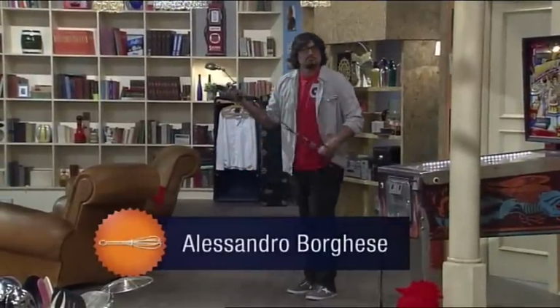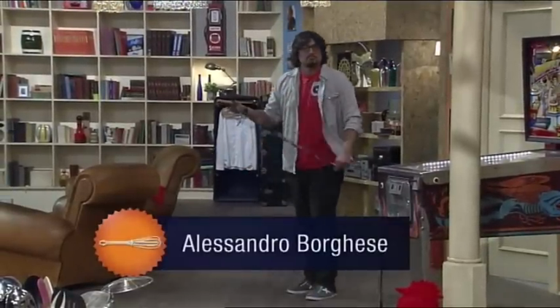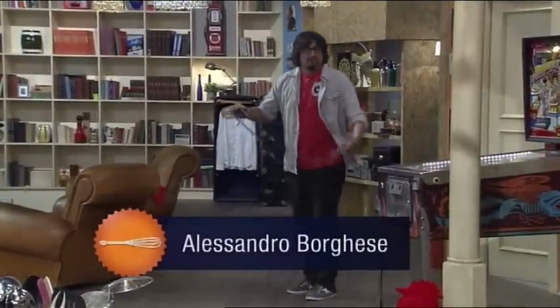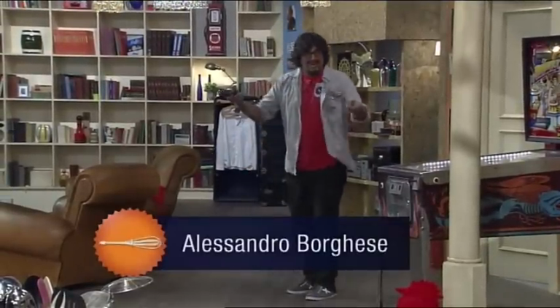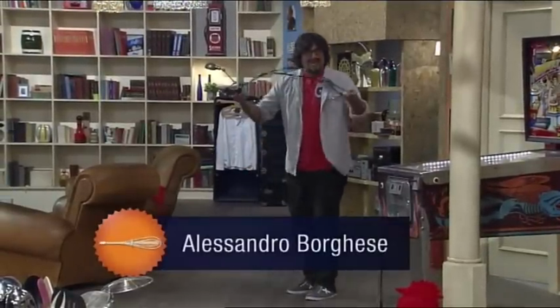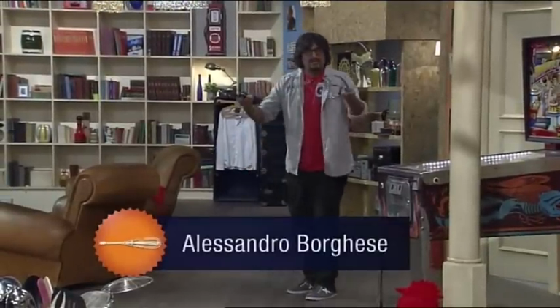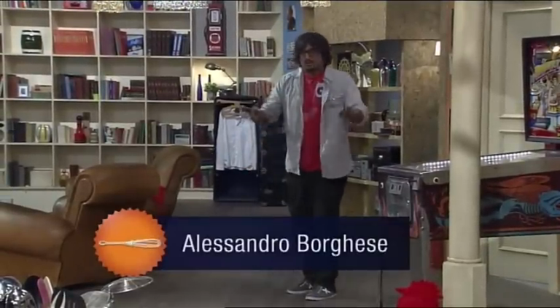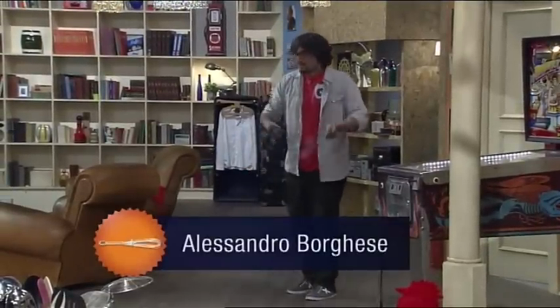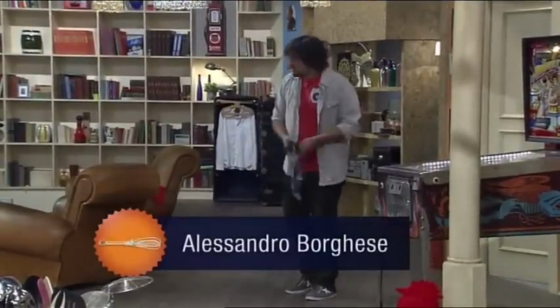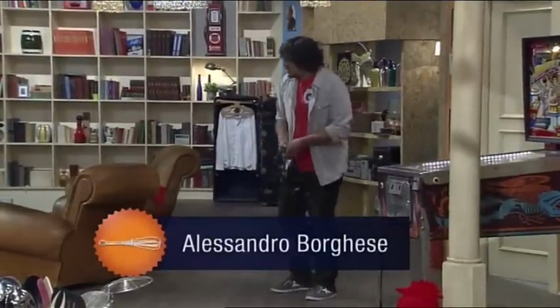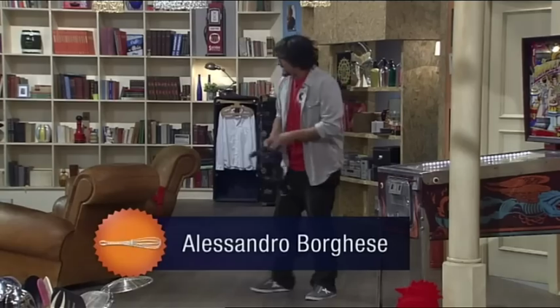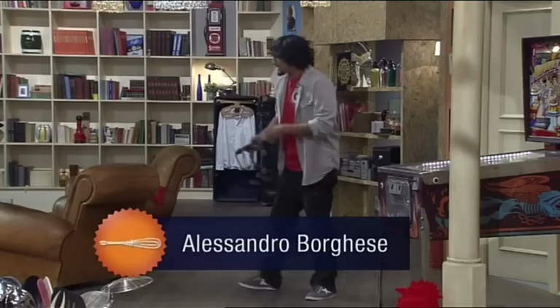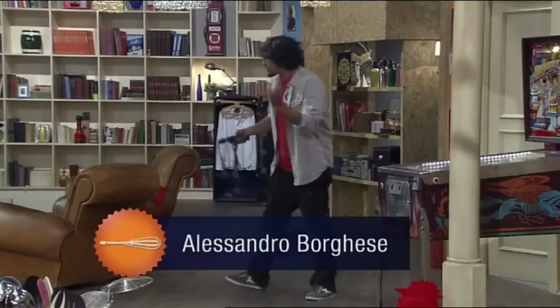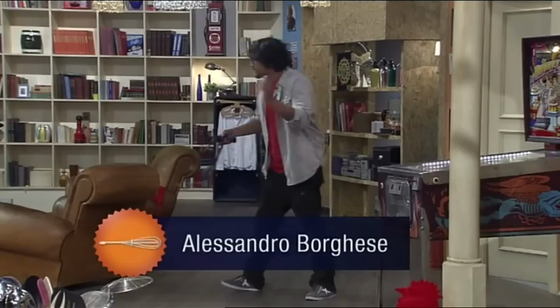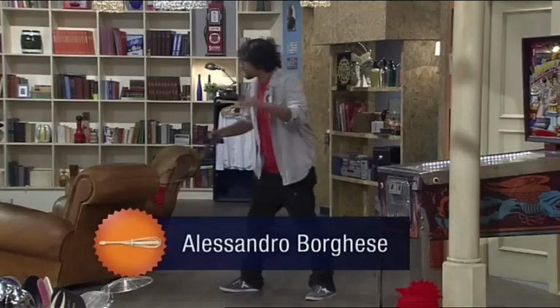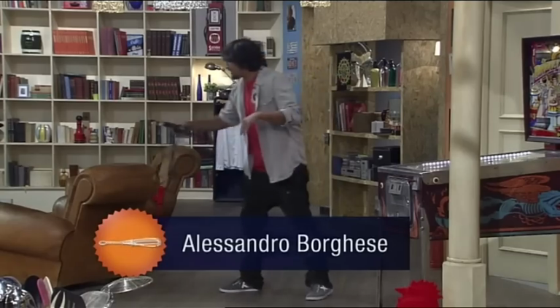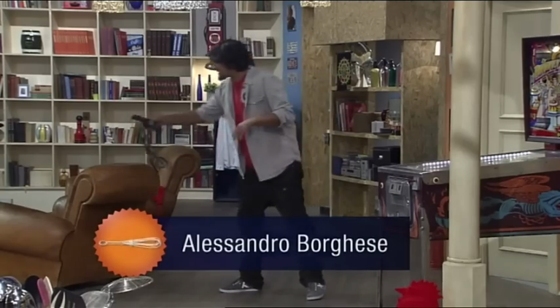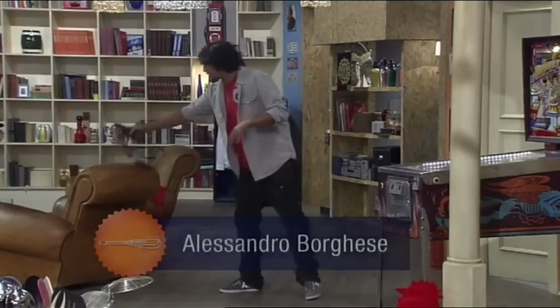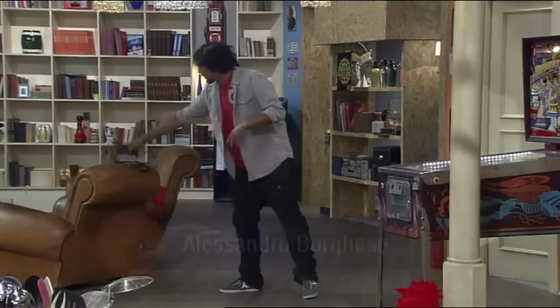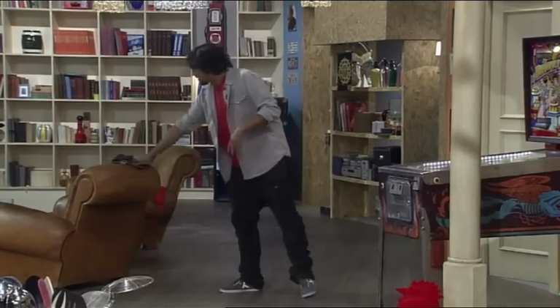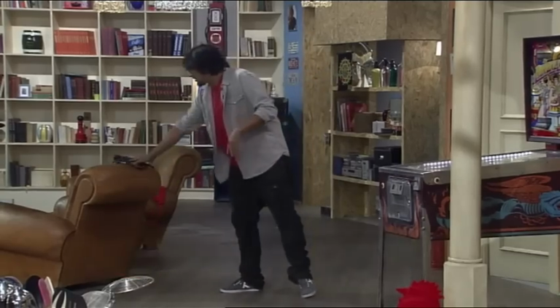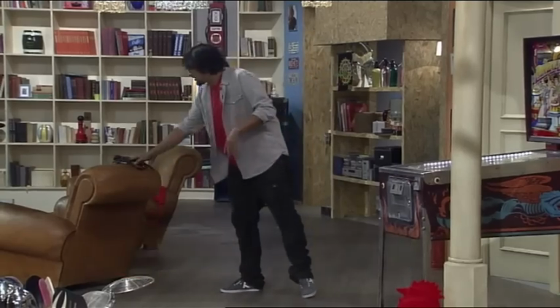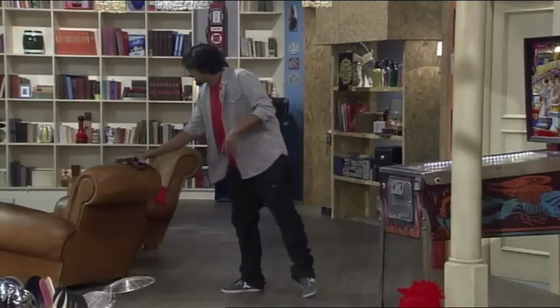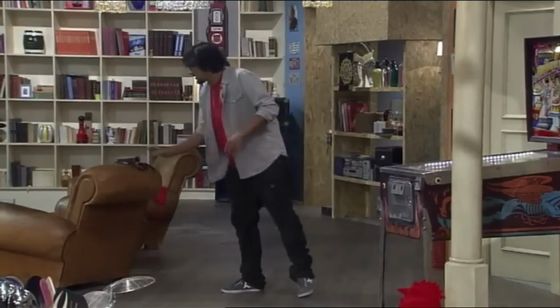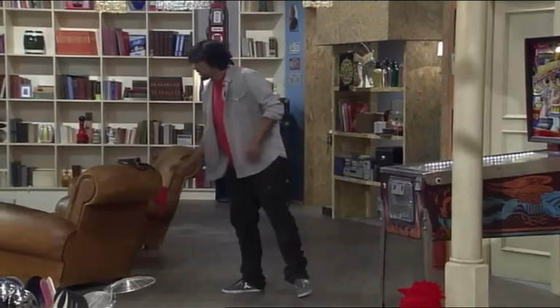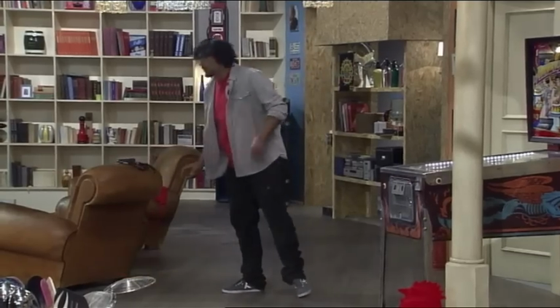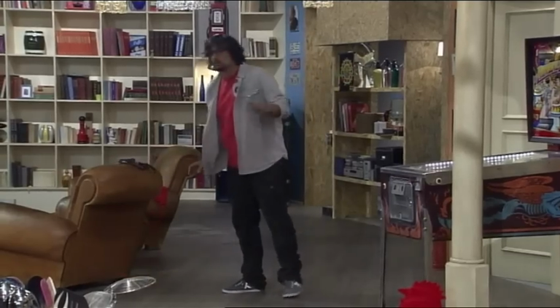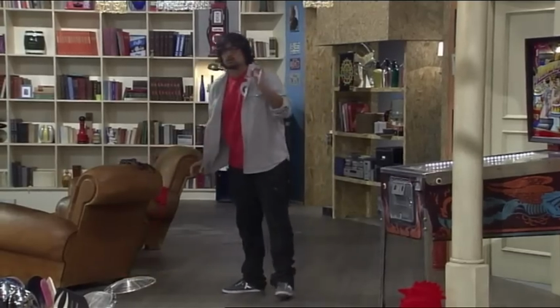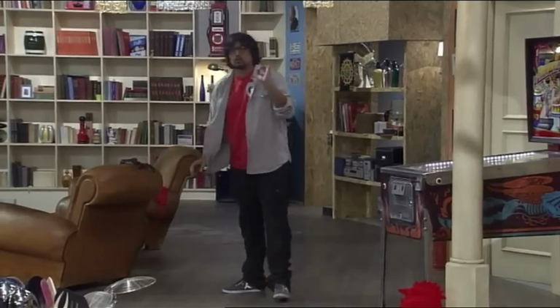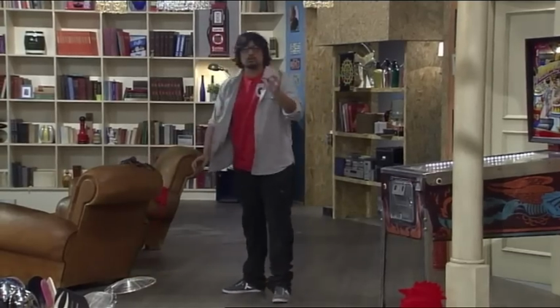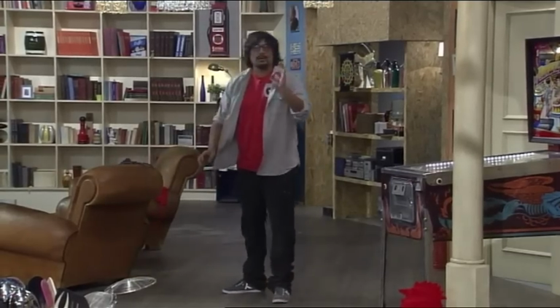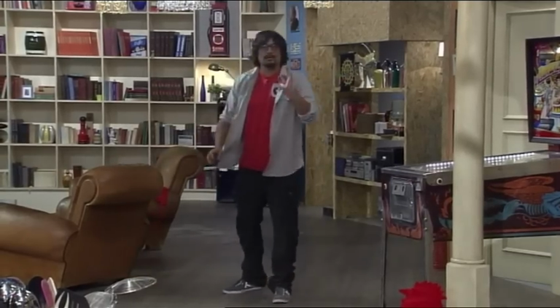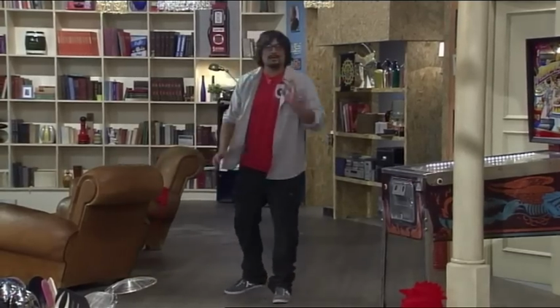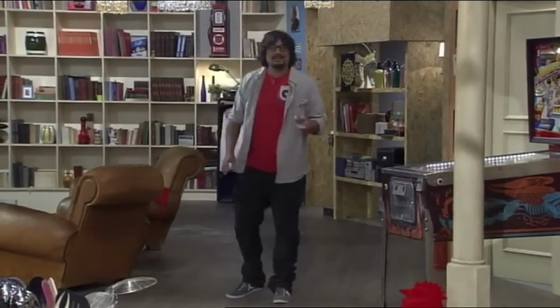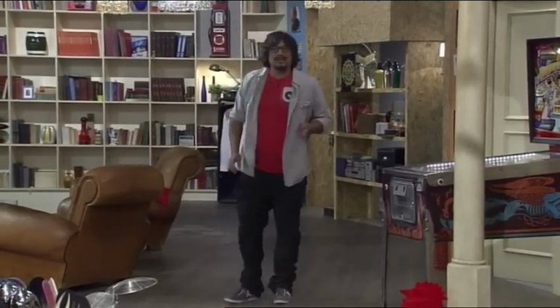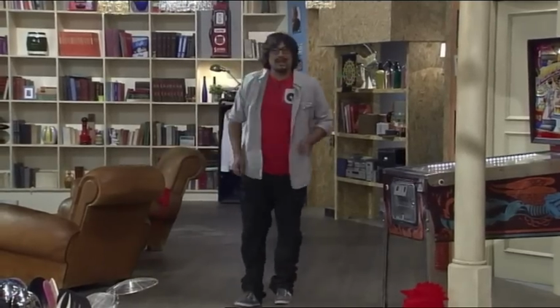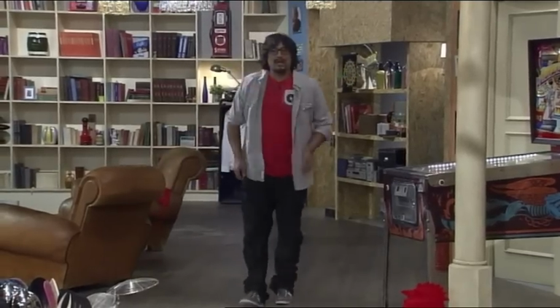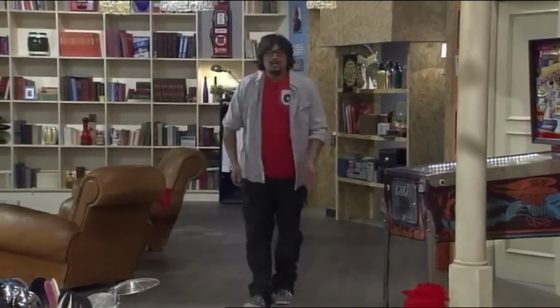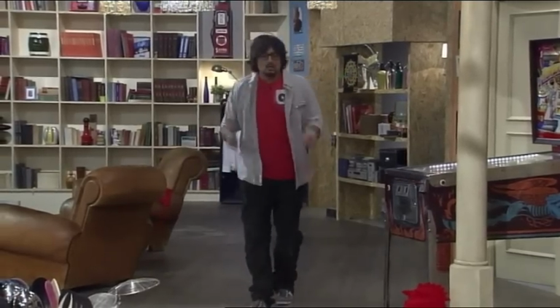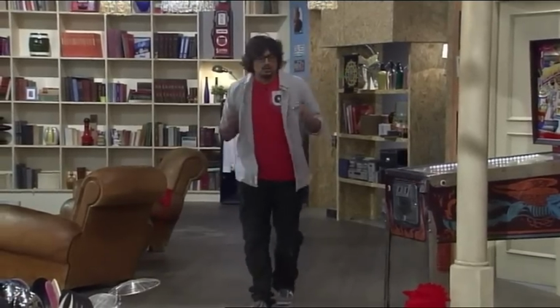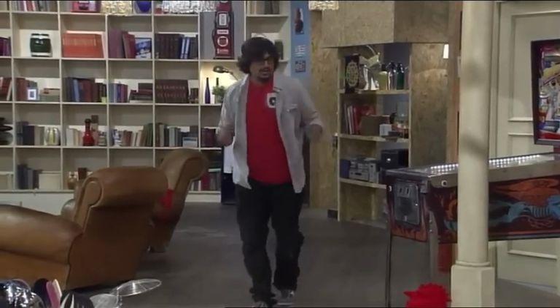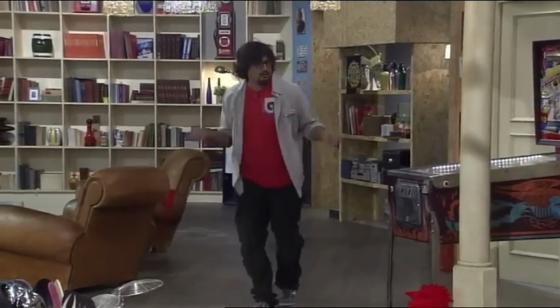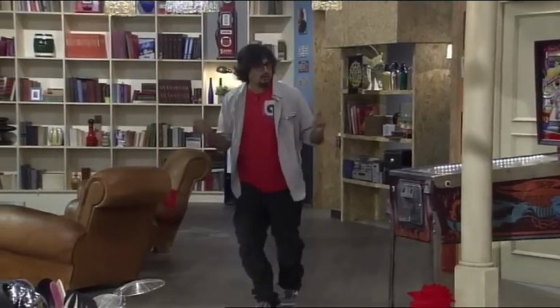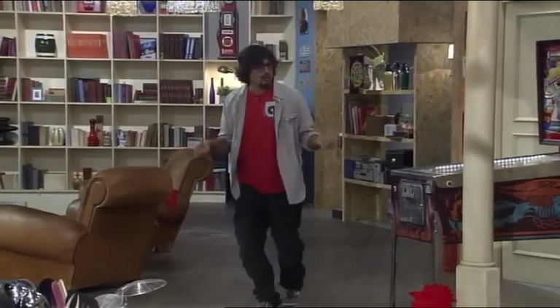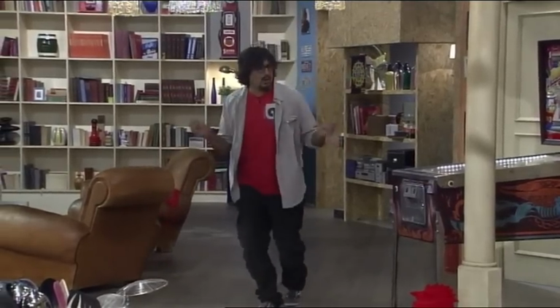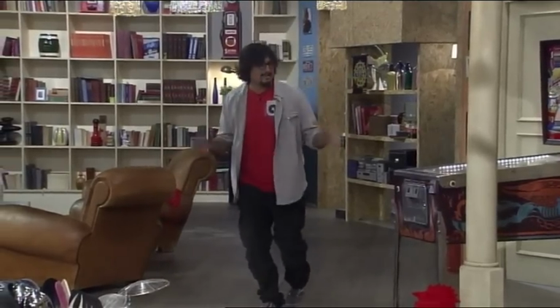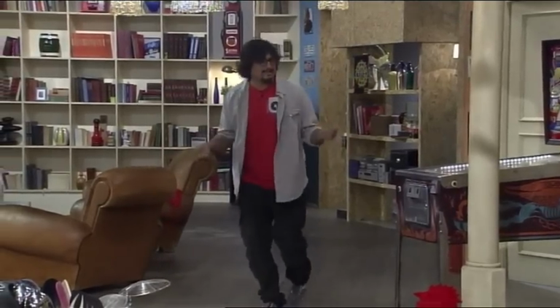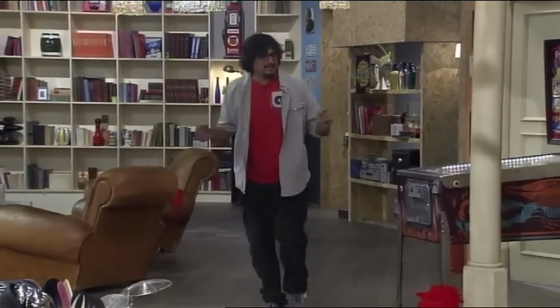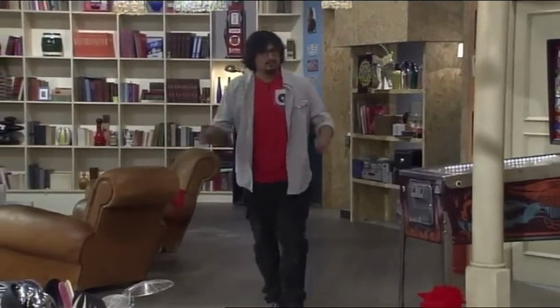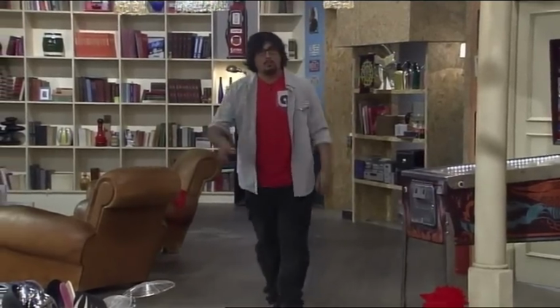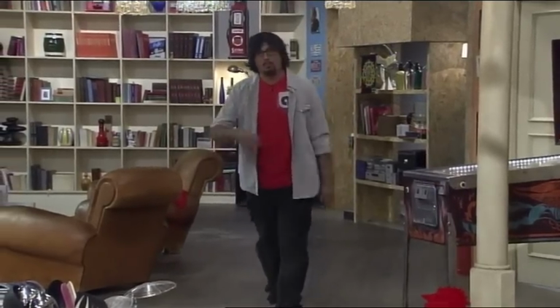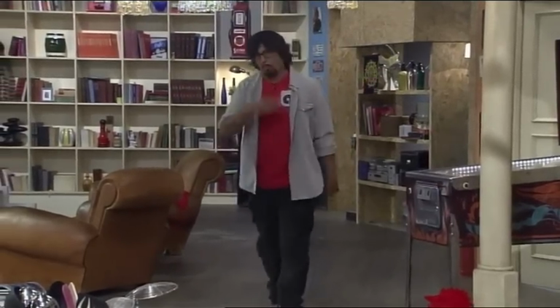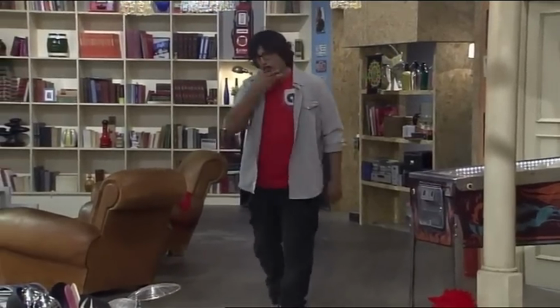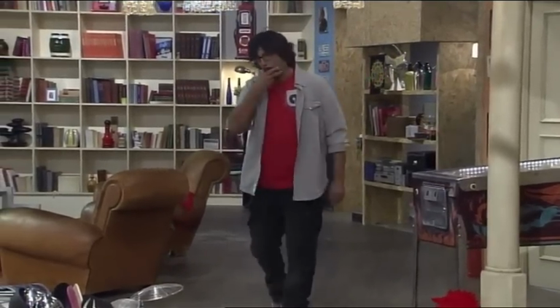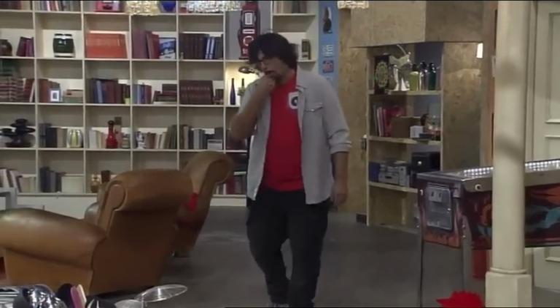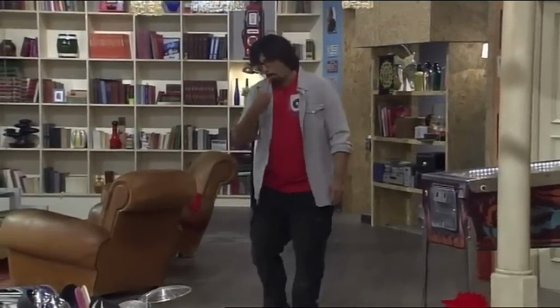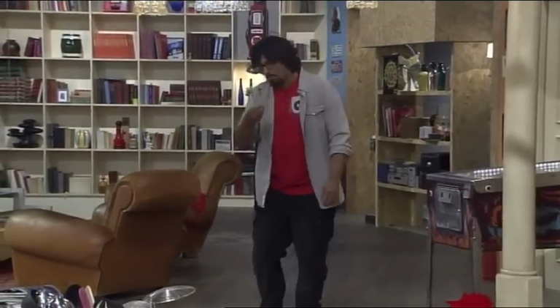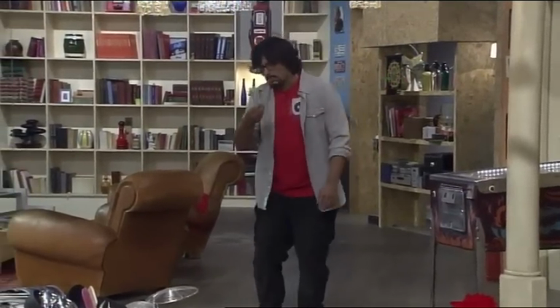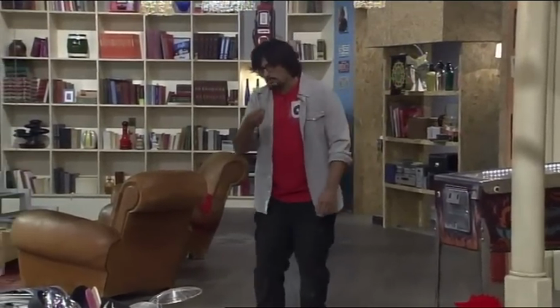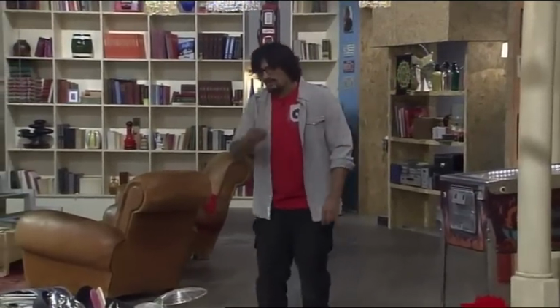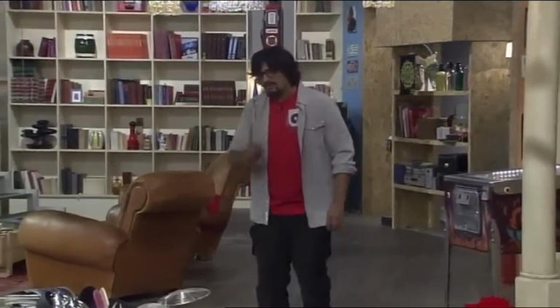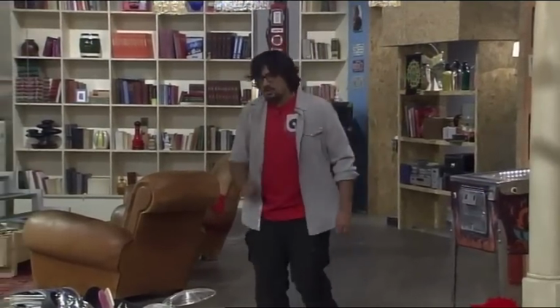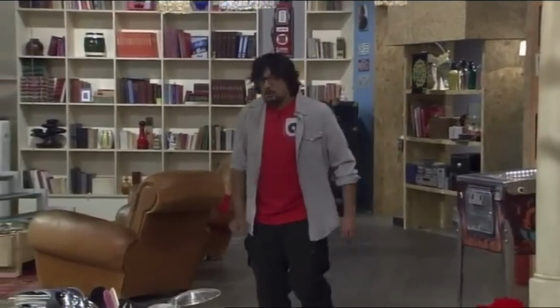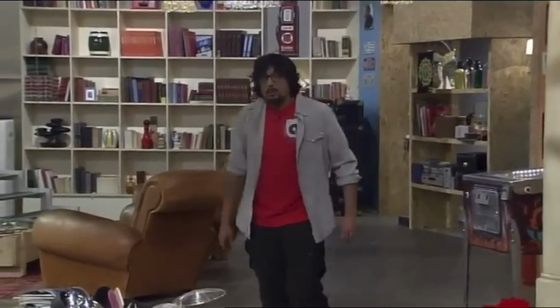Esercizio fisico. Tutte le mattine 100 di queste. Sembra vero.